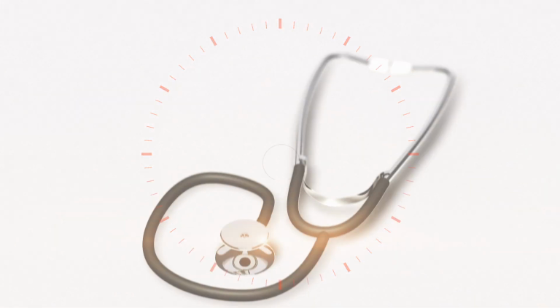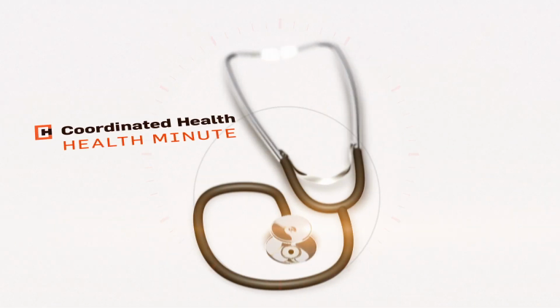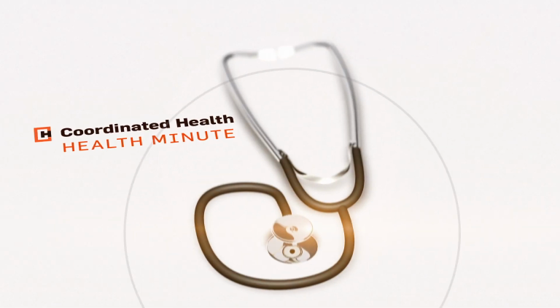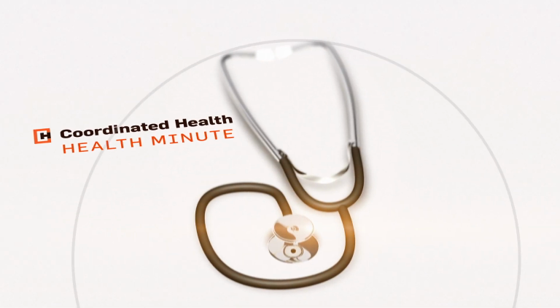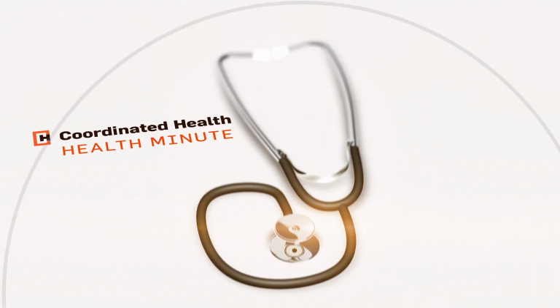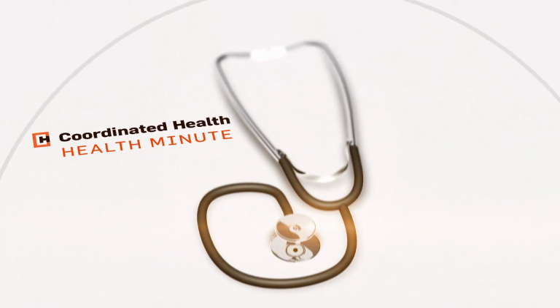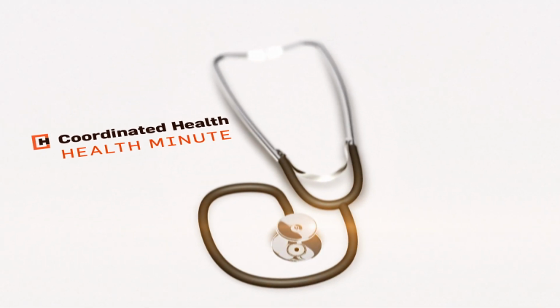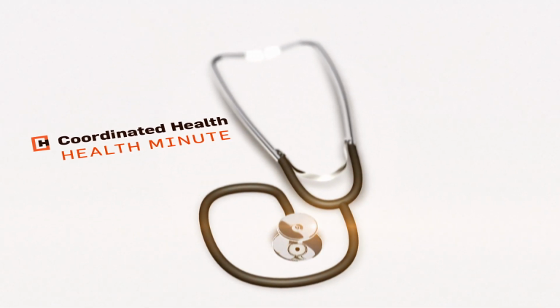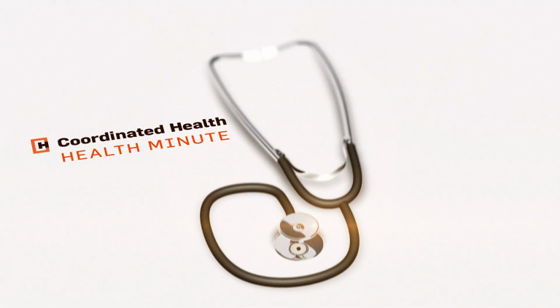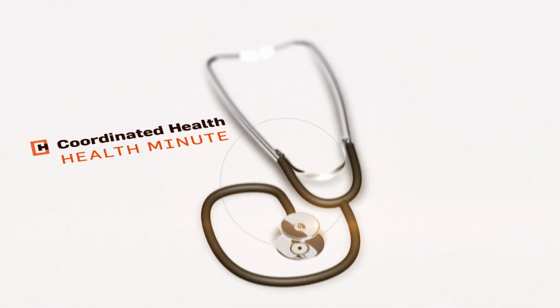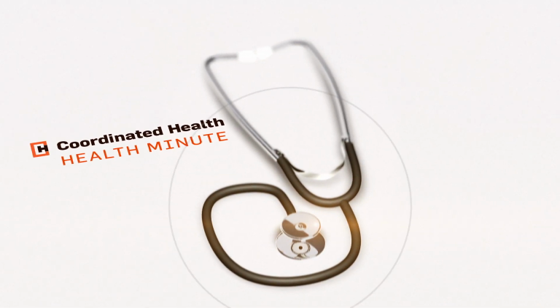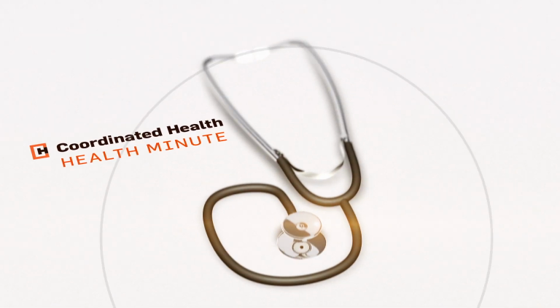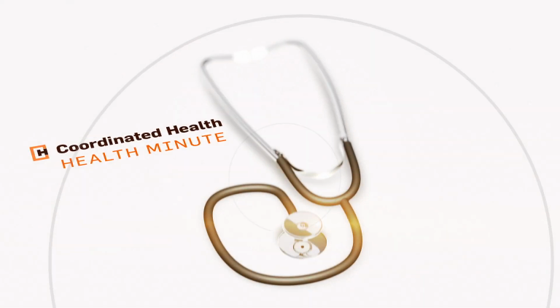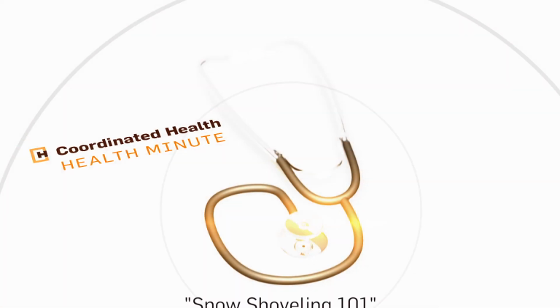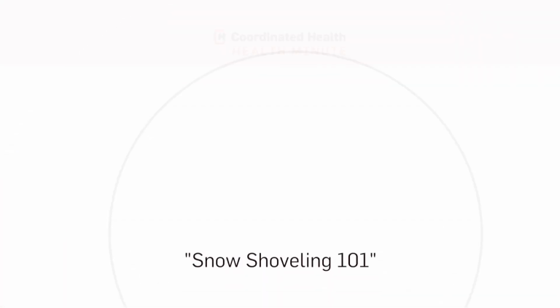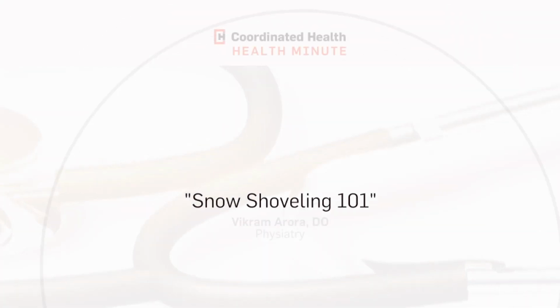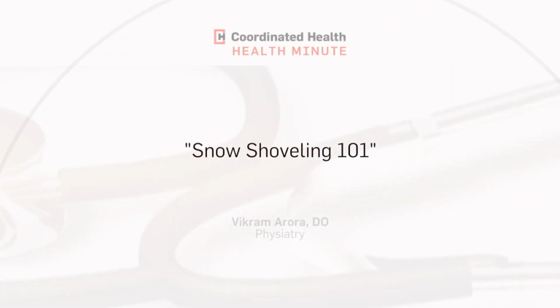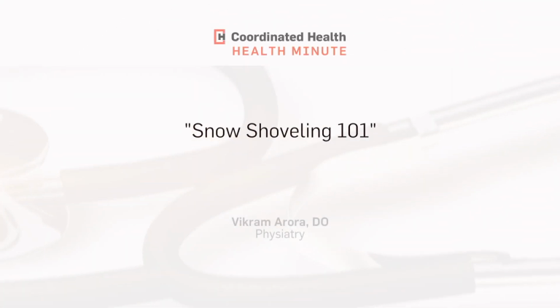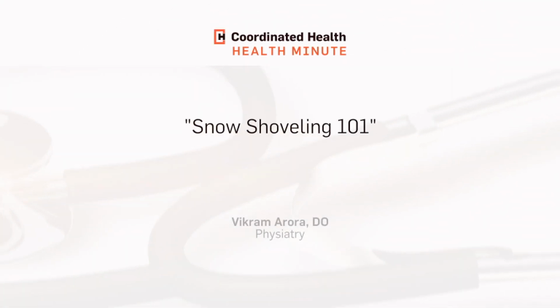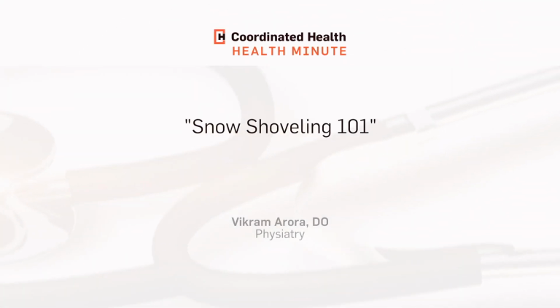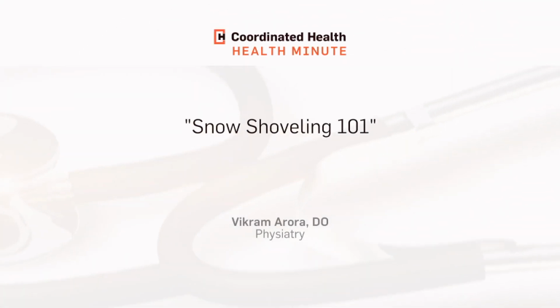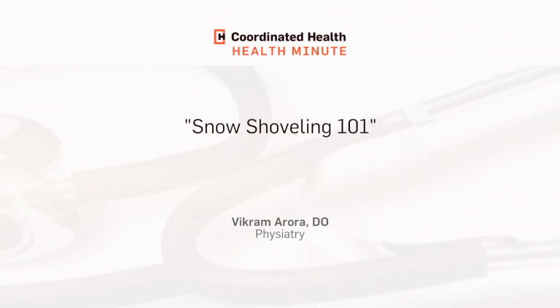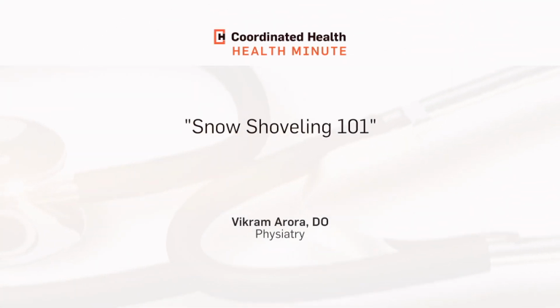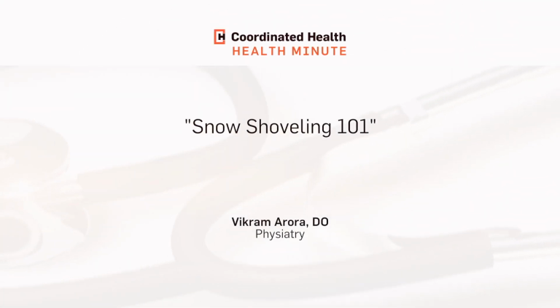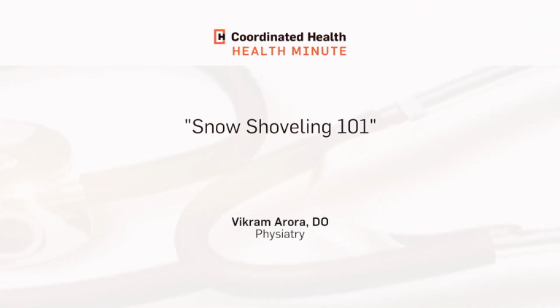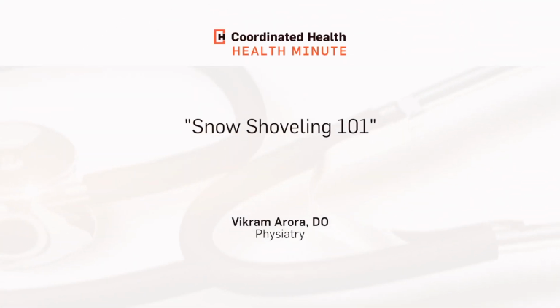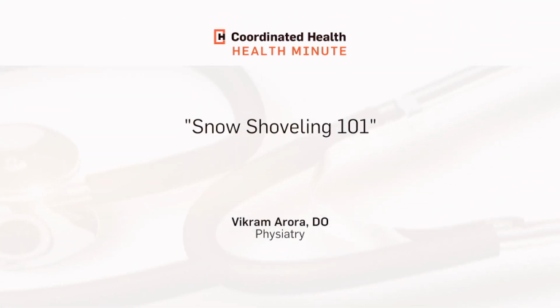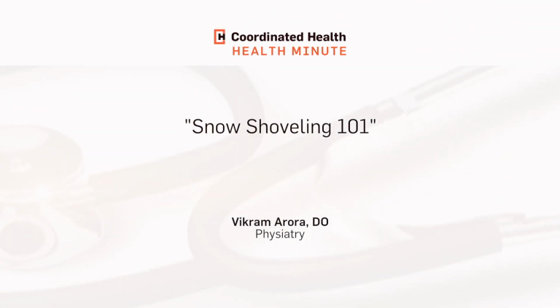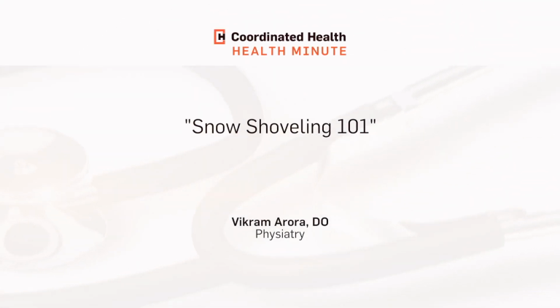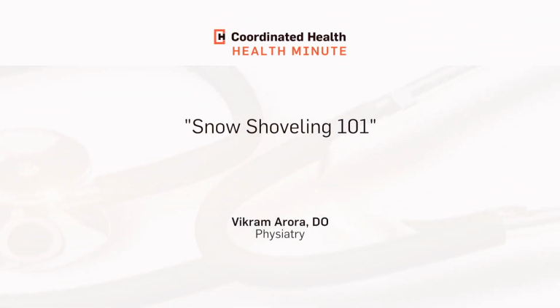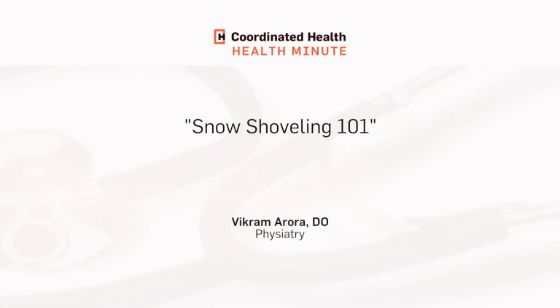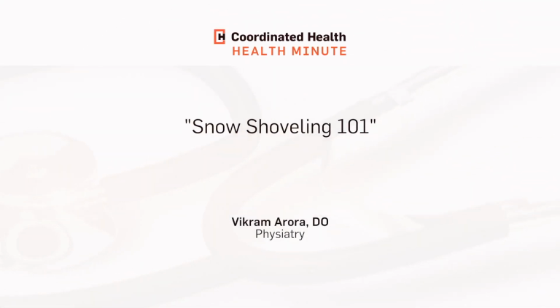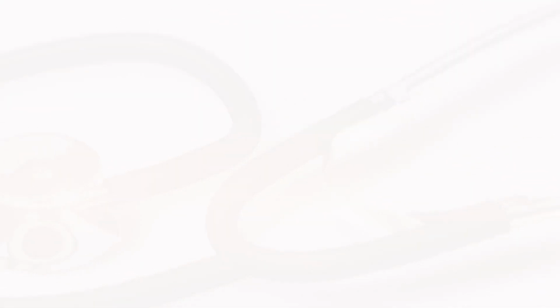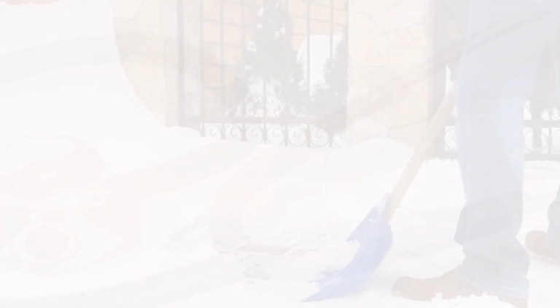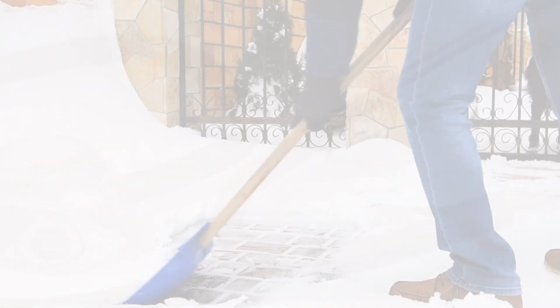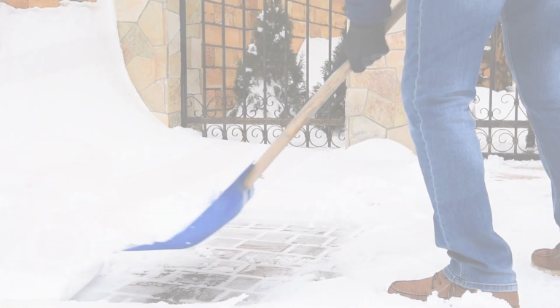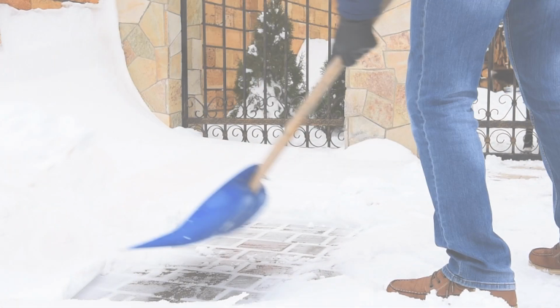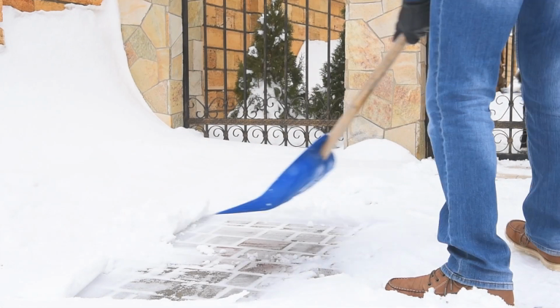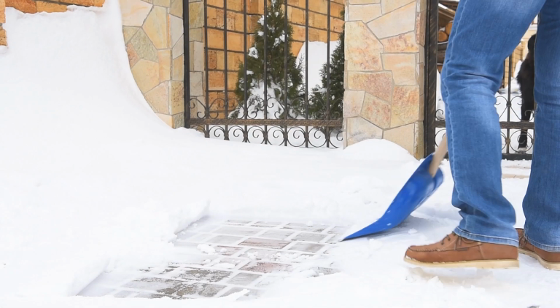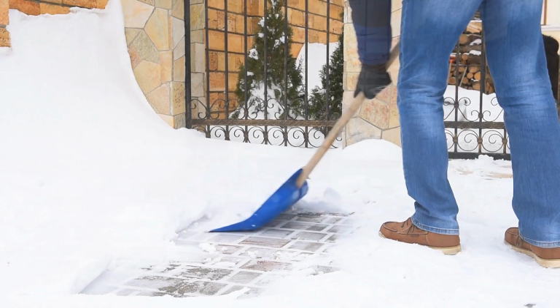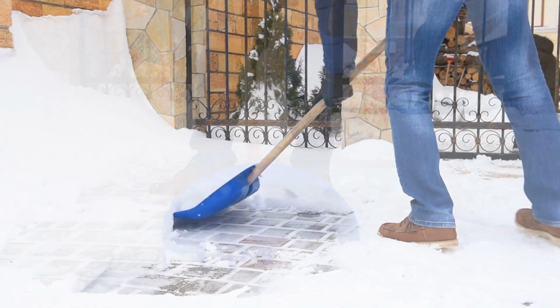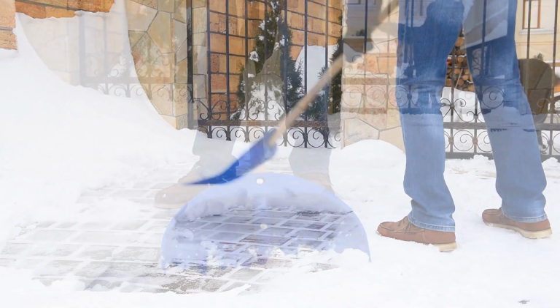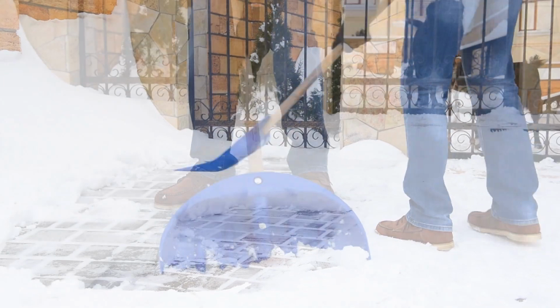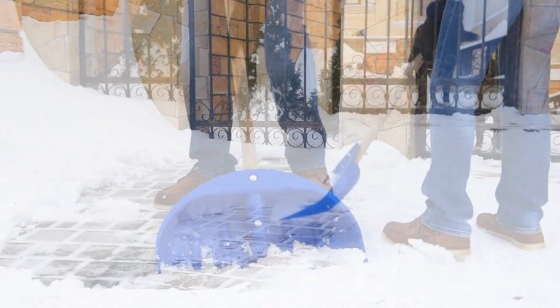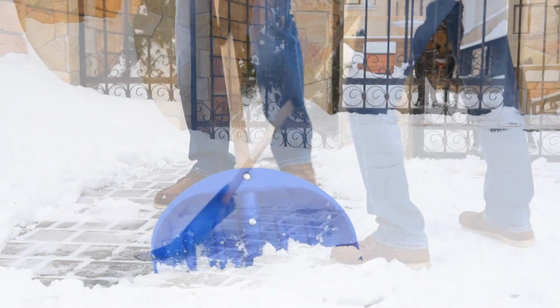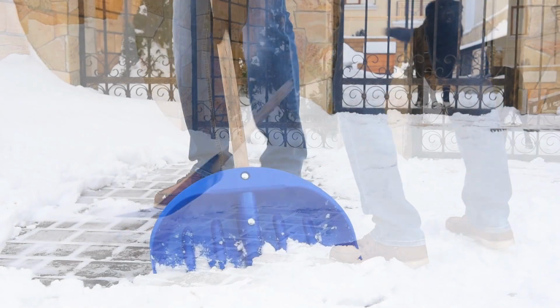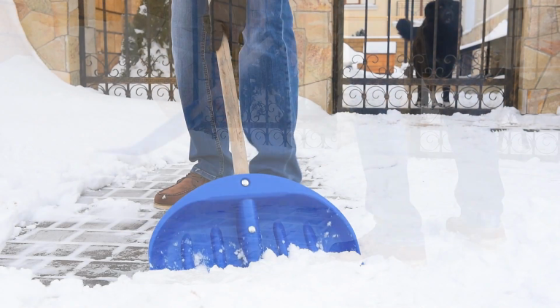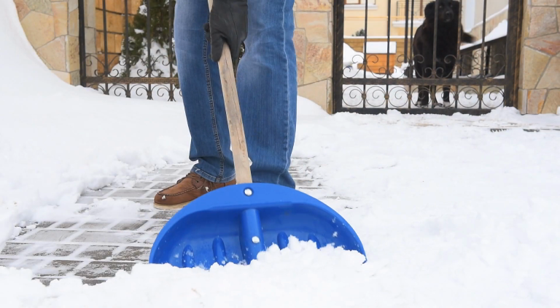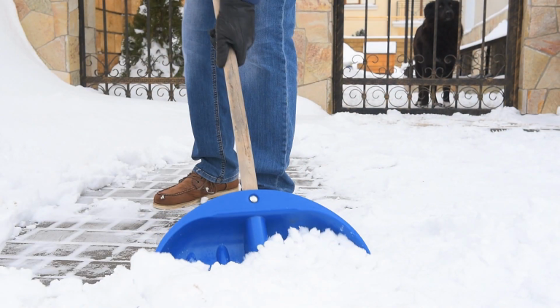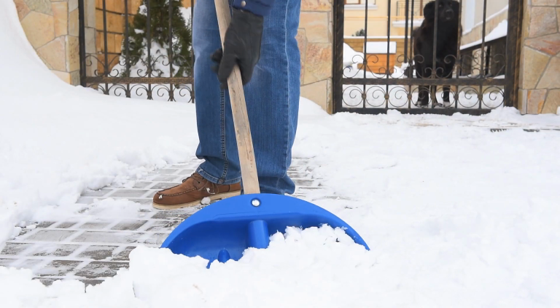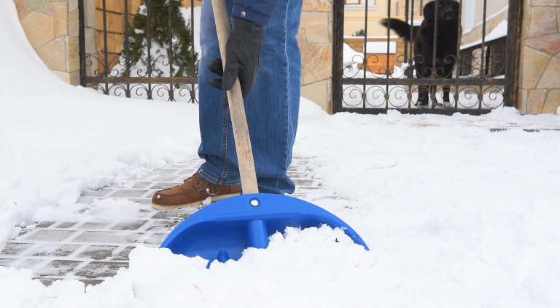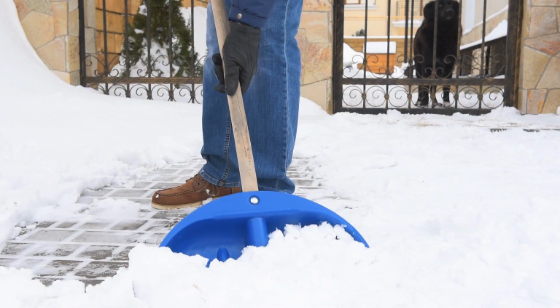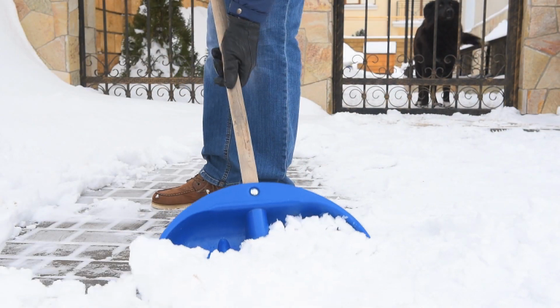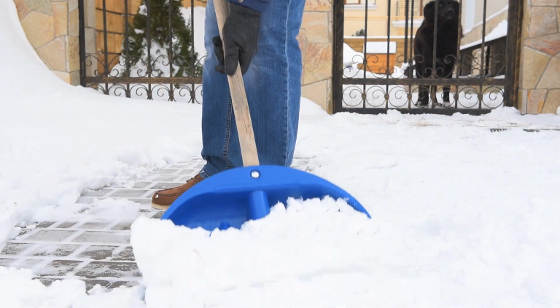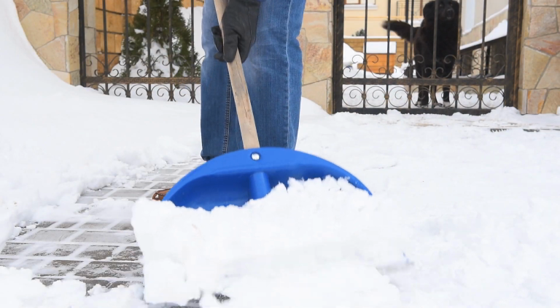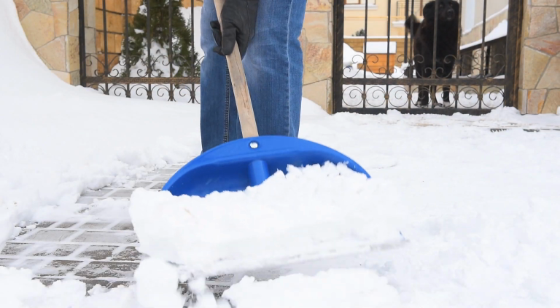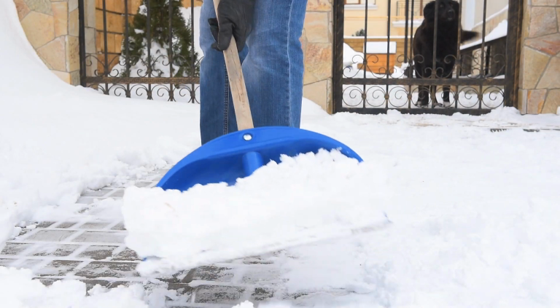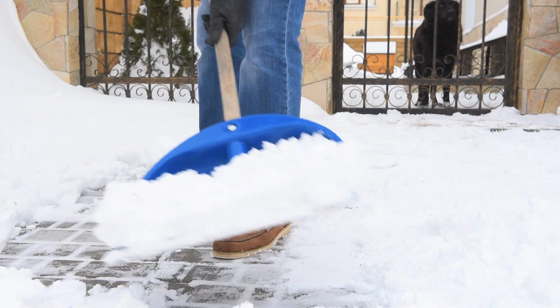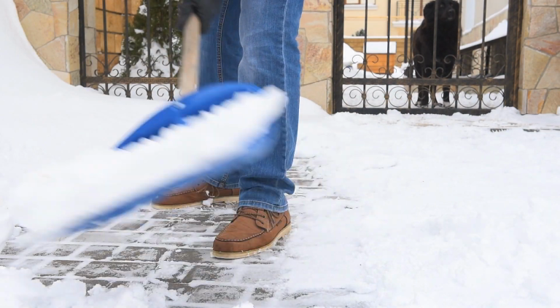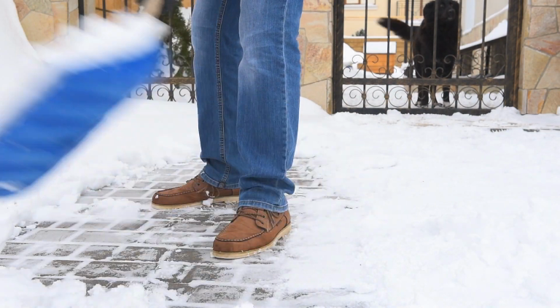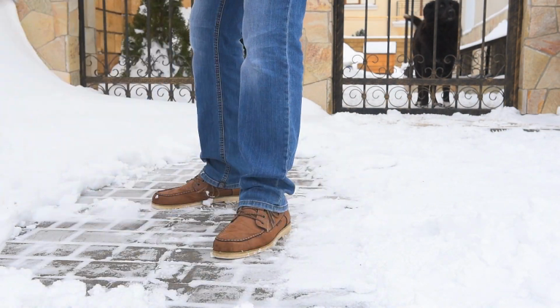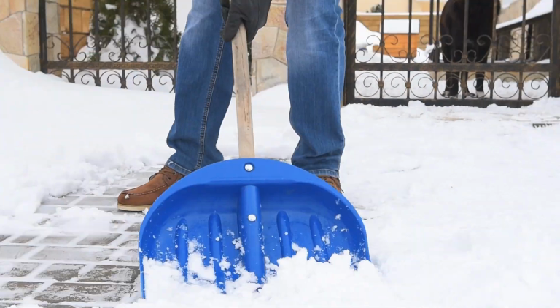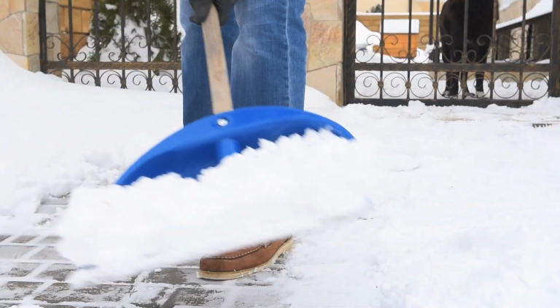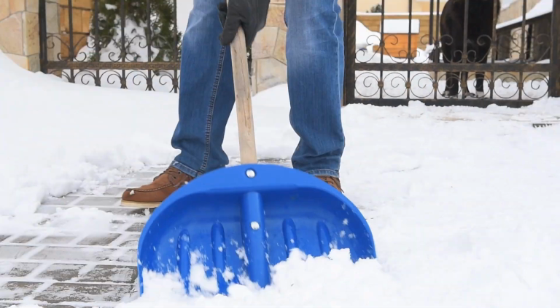We do see a good amount of injuries related to snow shoveling. As a spine physician, the most common injury we see from snow shoveling is low back pain.